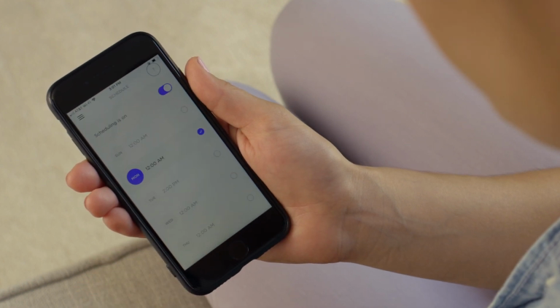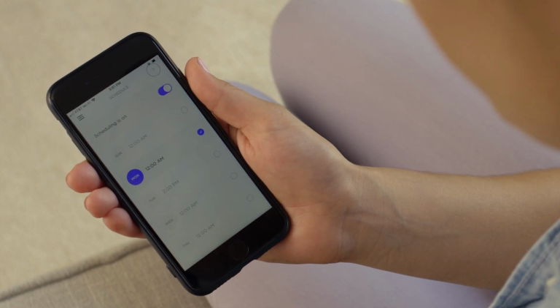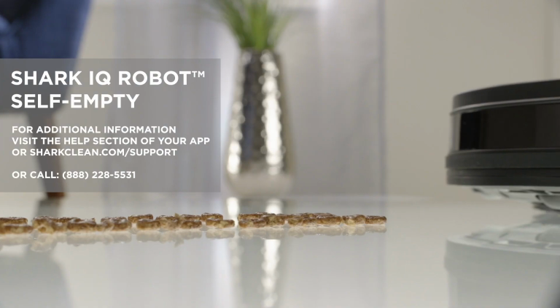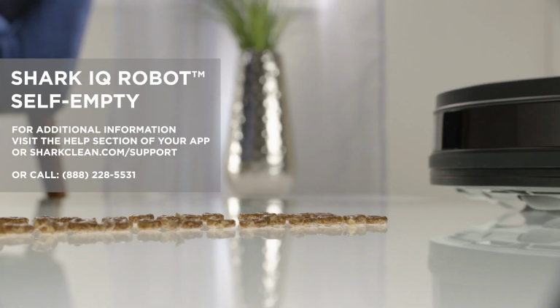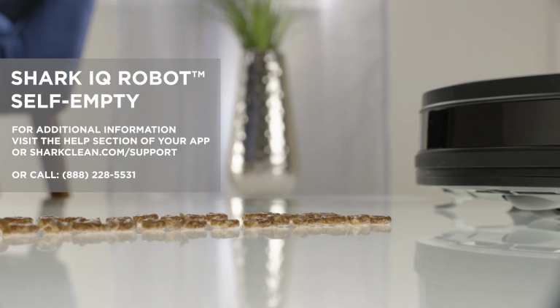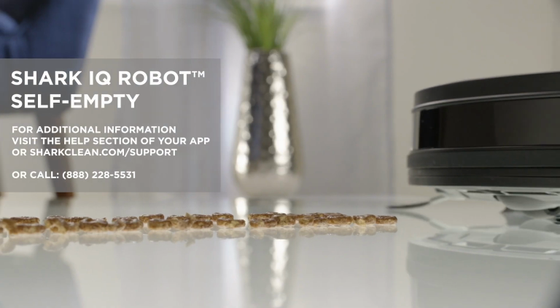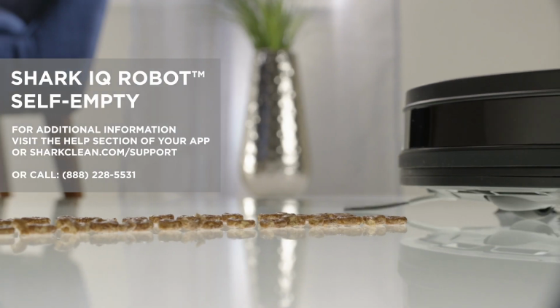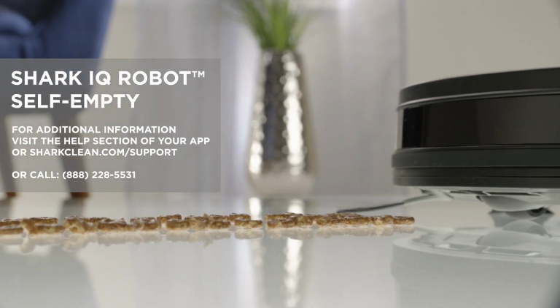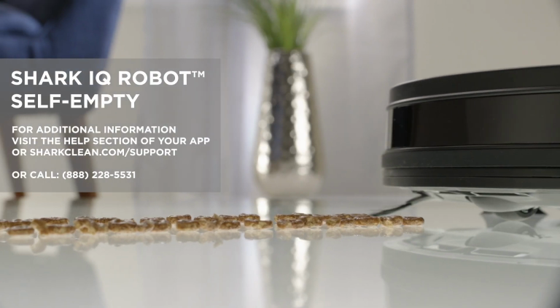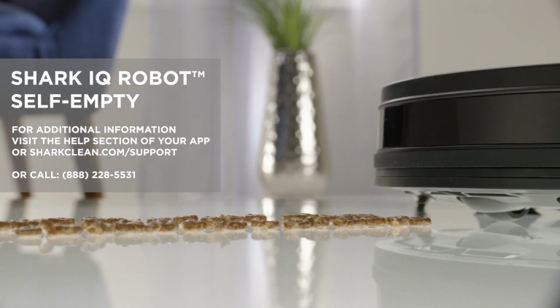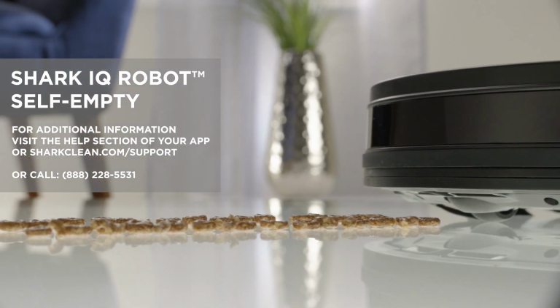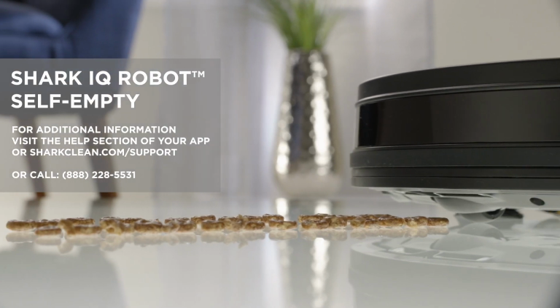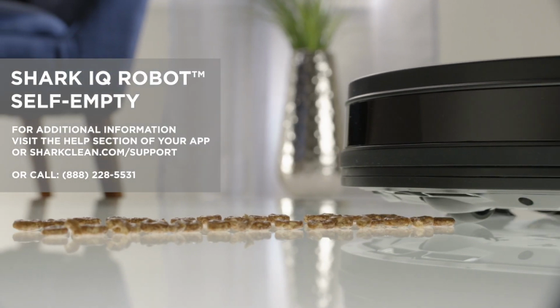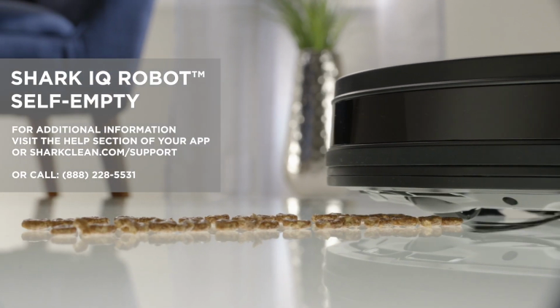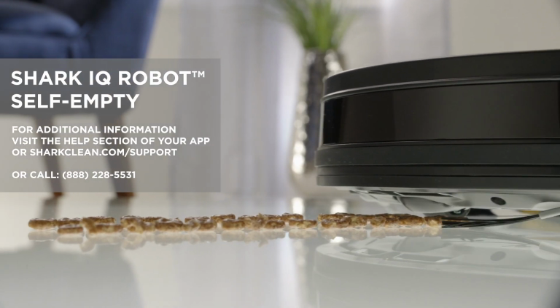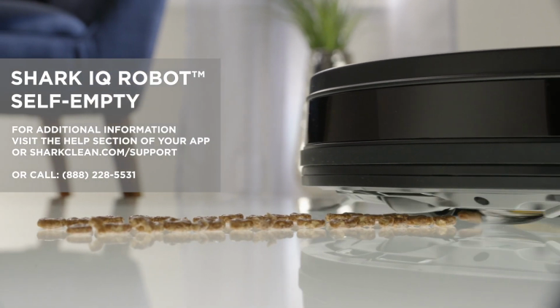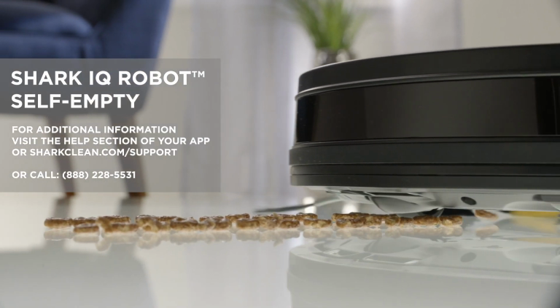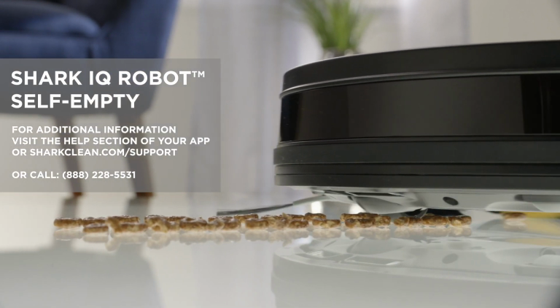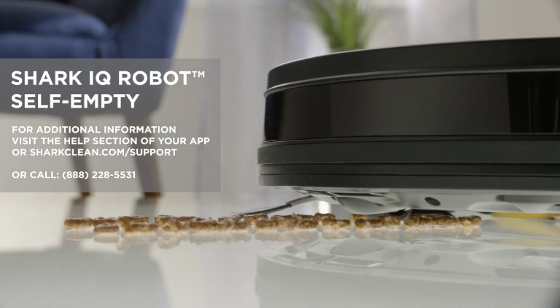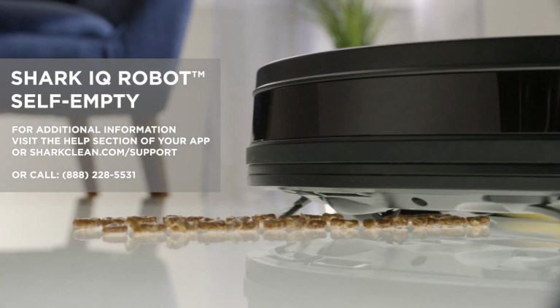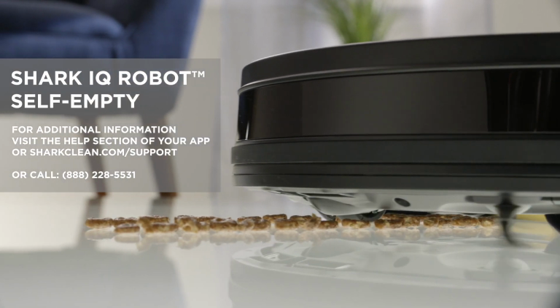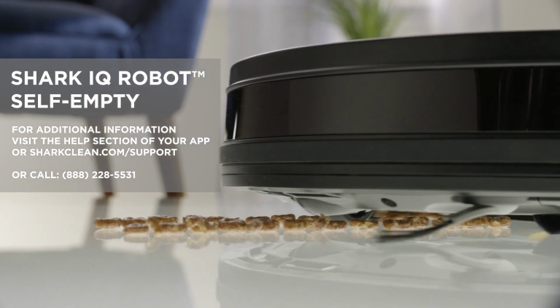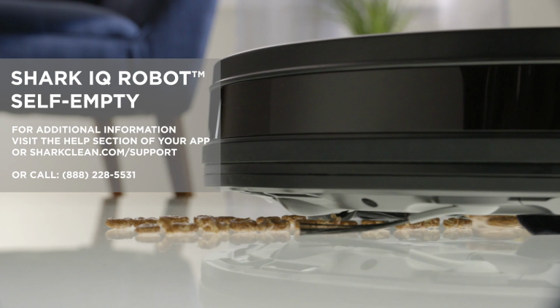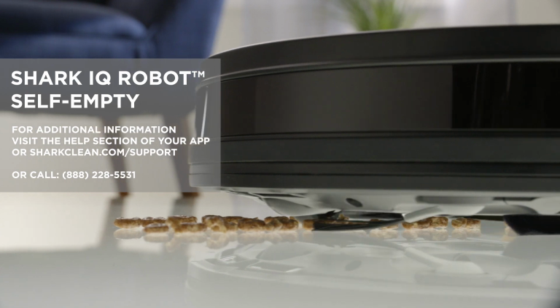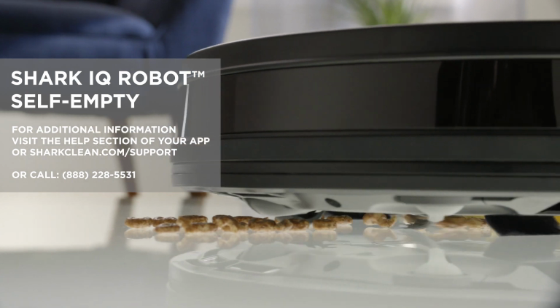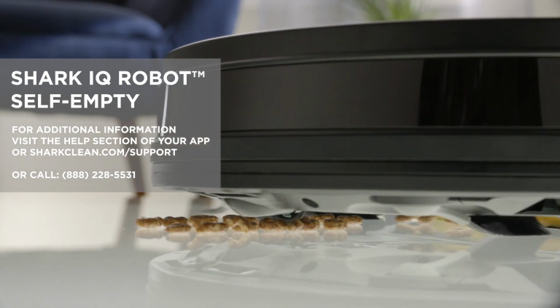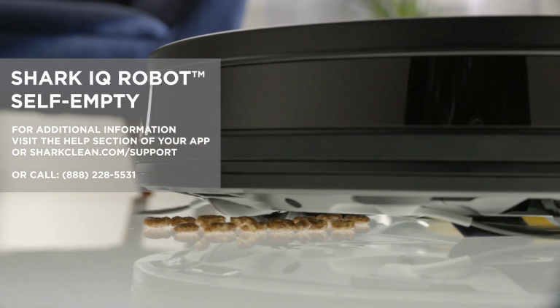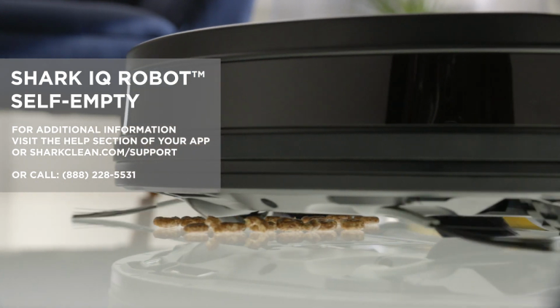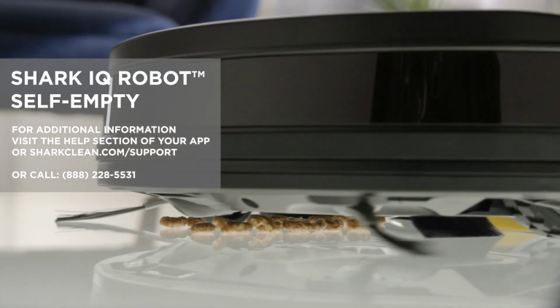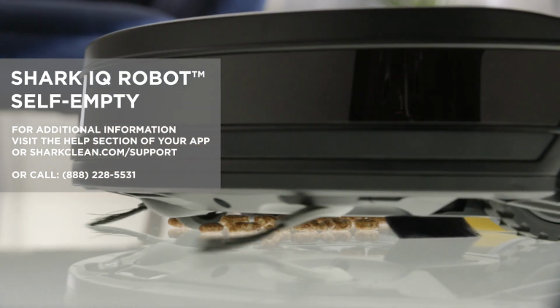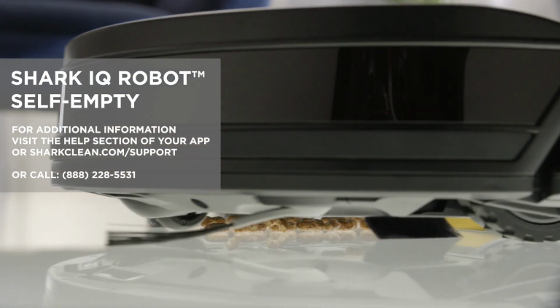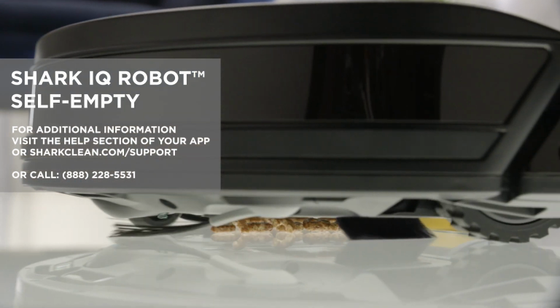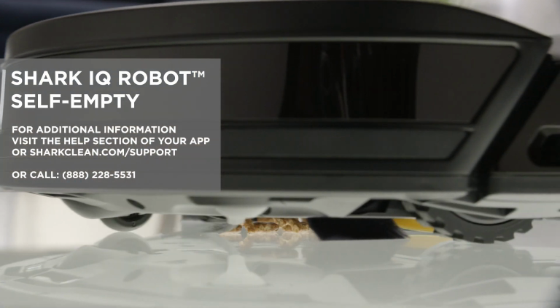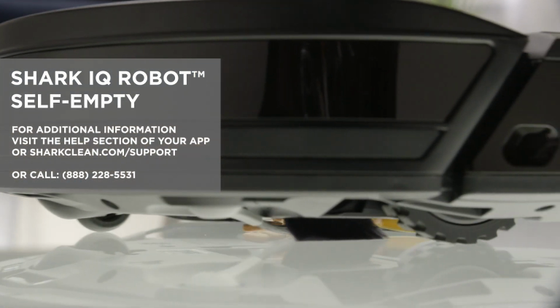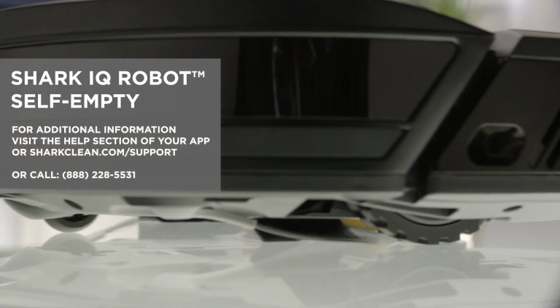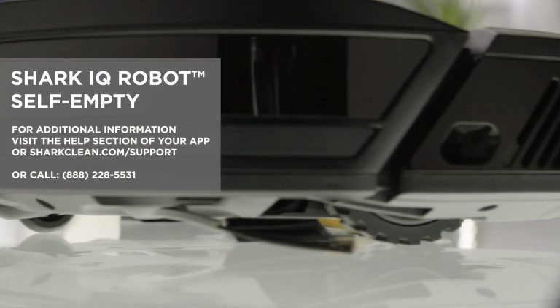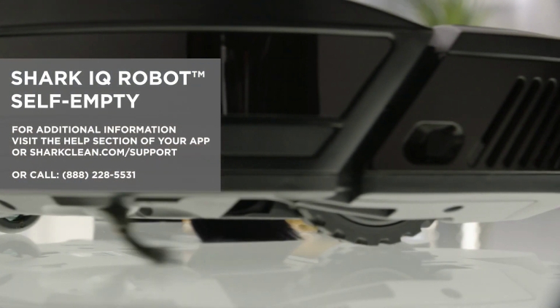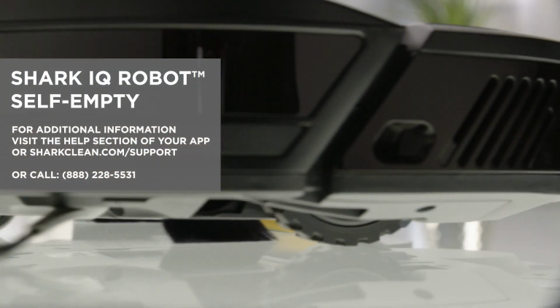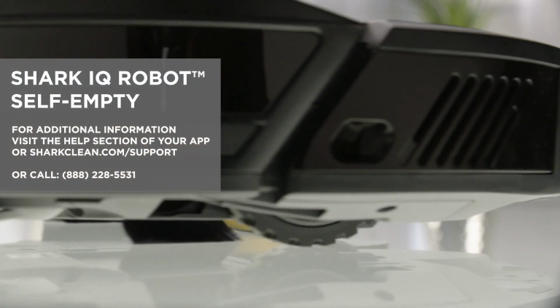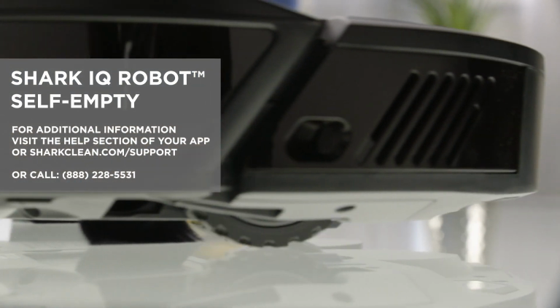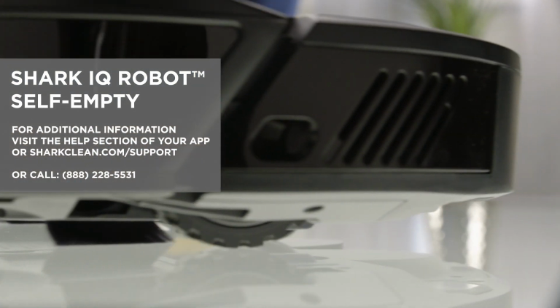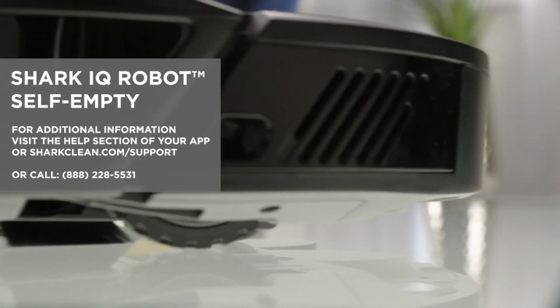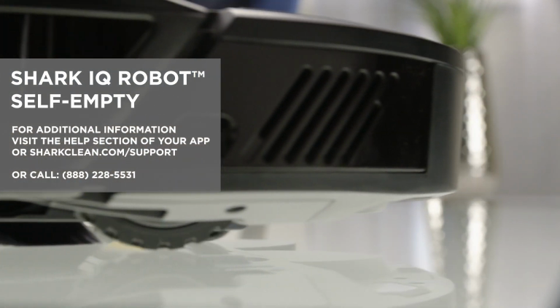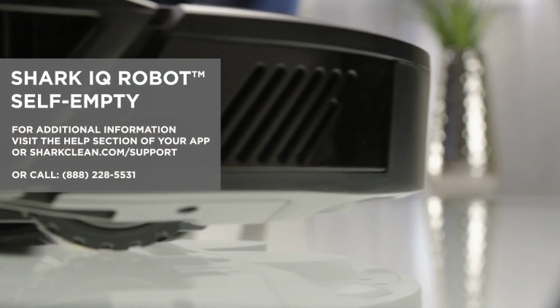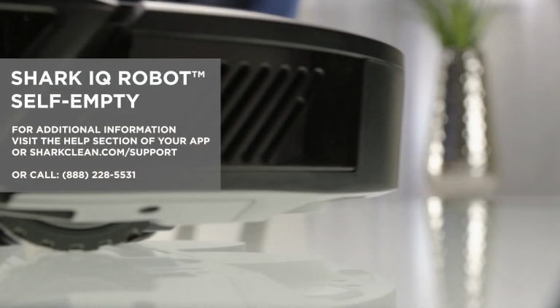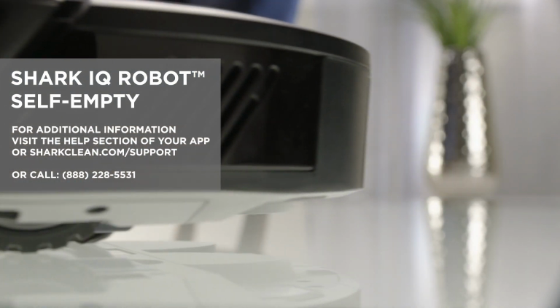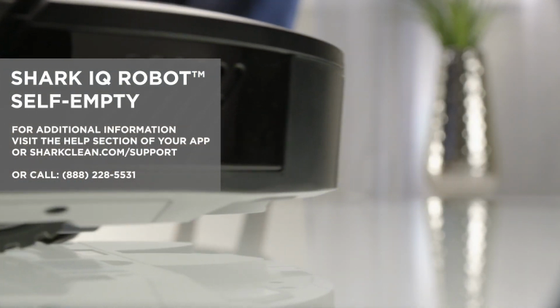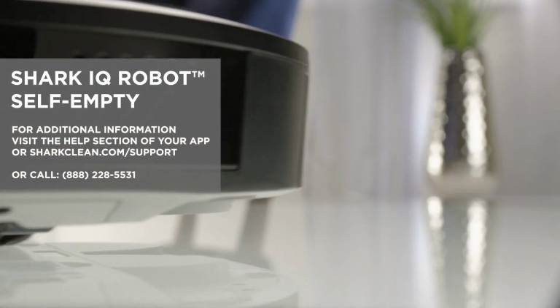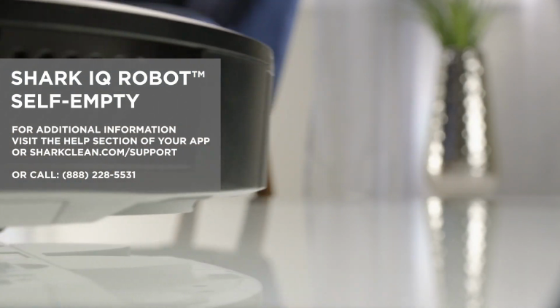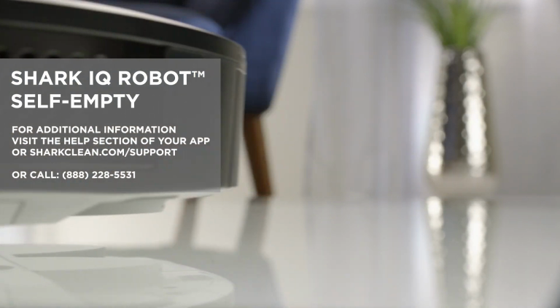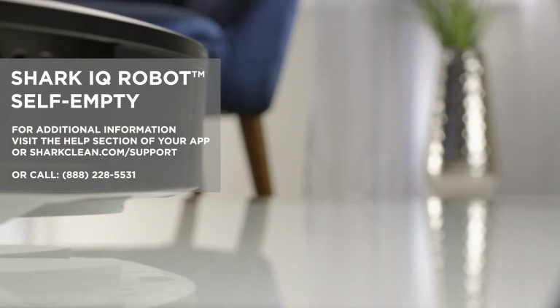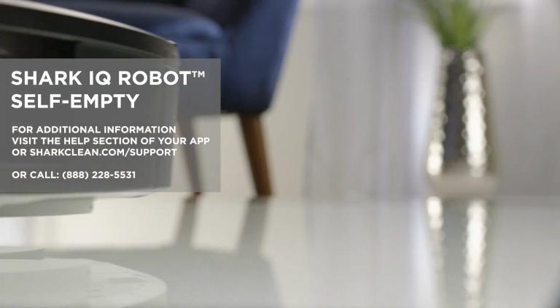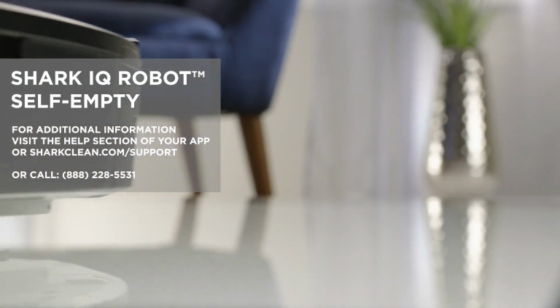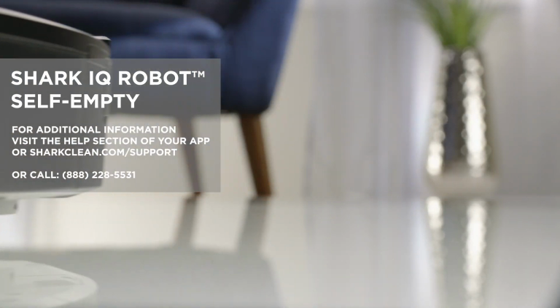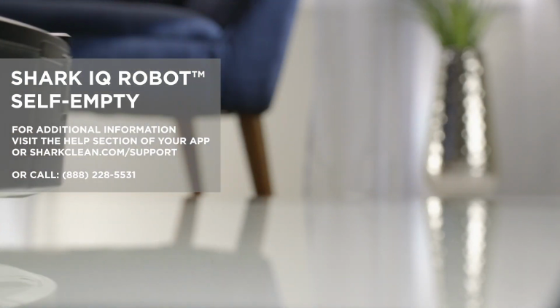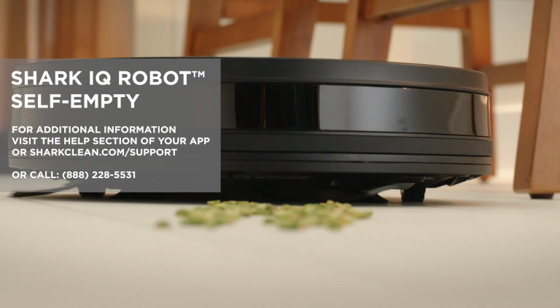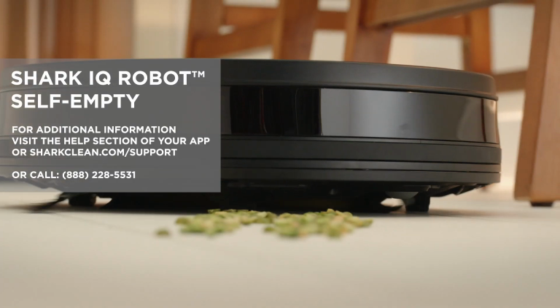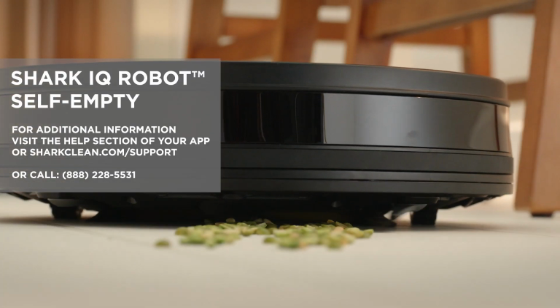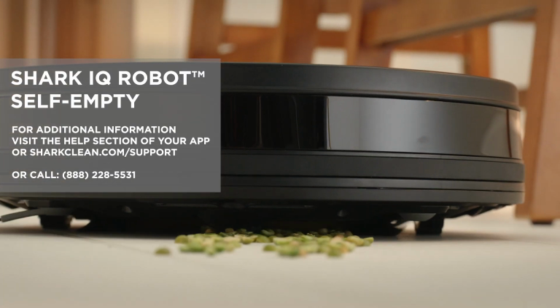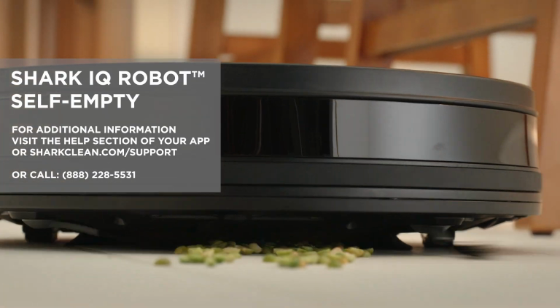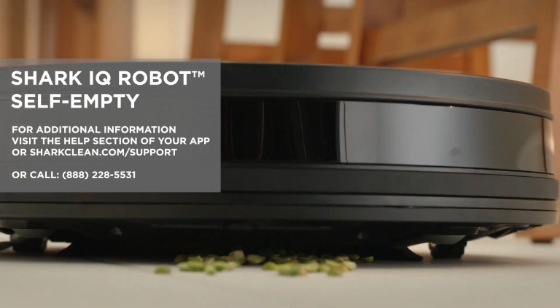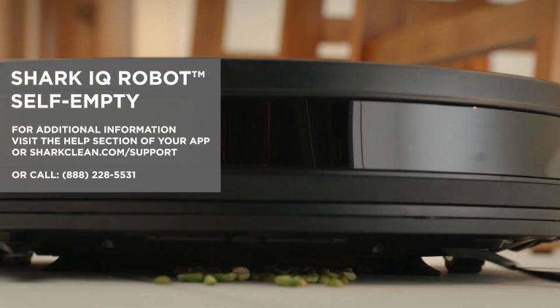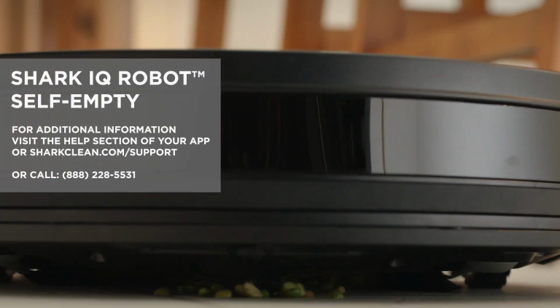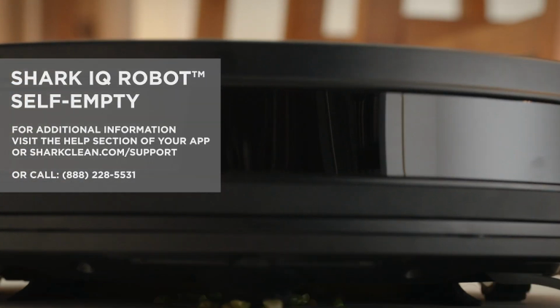For additional information, visit the help section of your app, or sharkclean.com/support, or call this number.